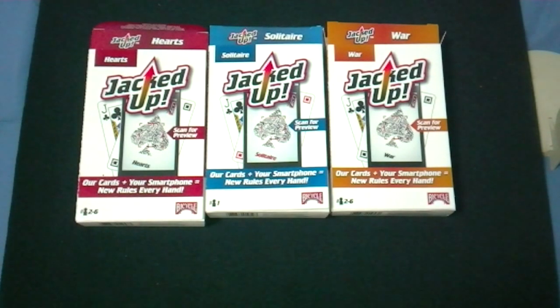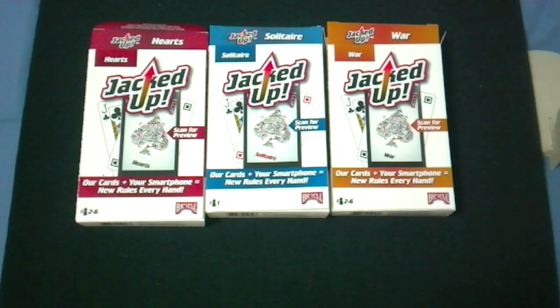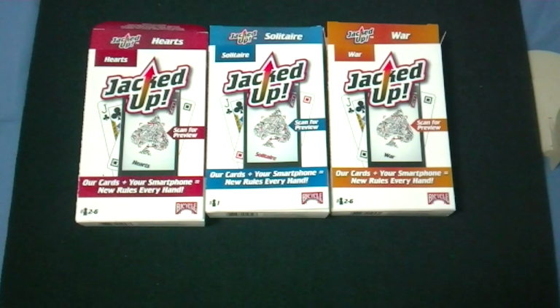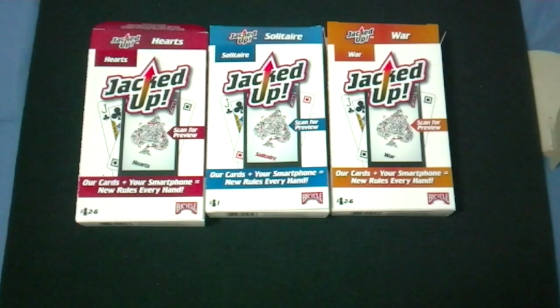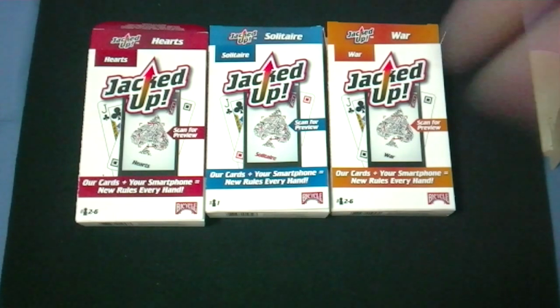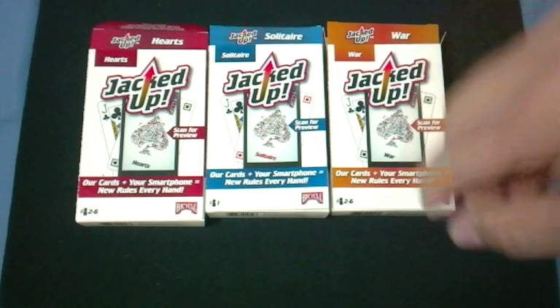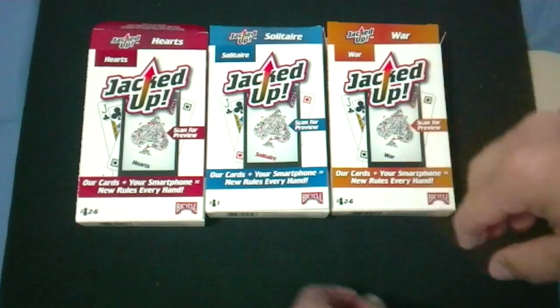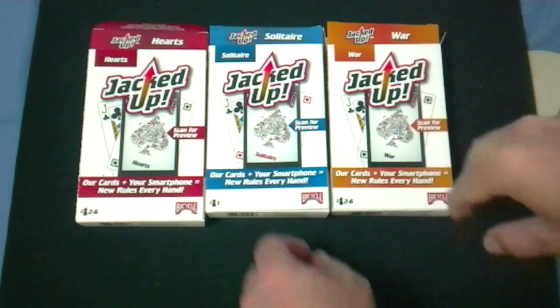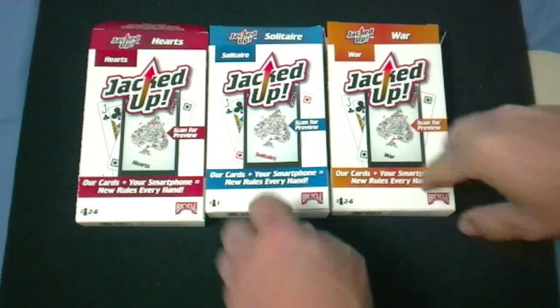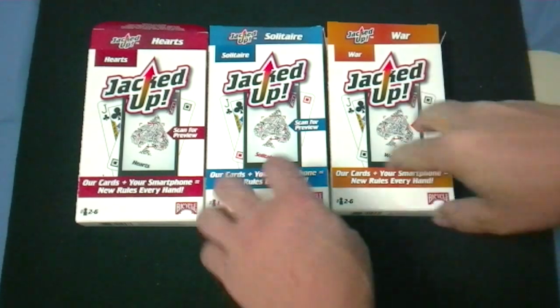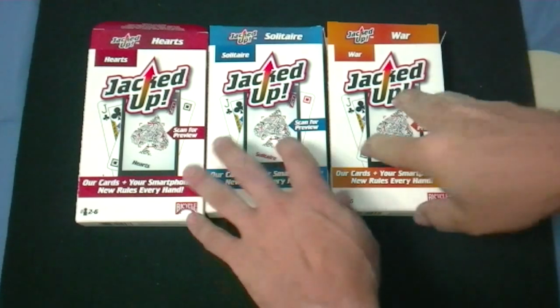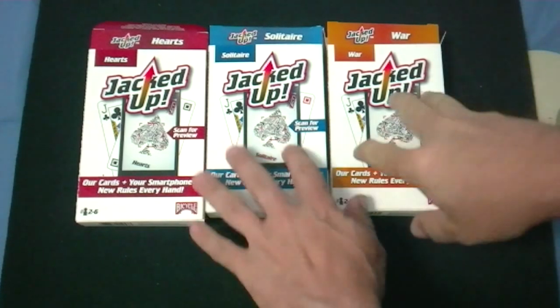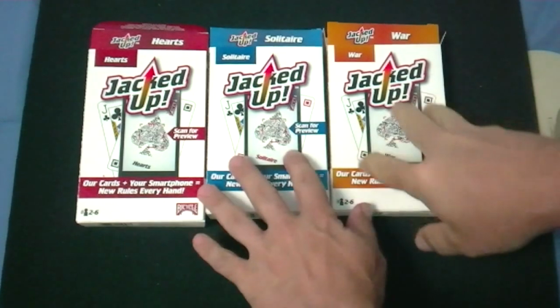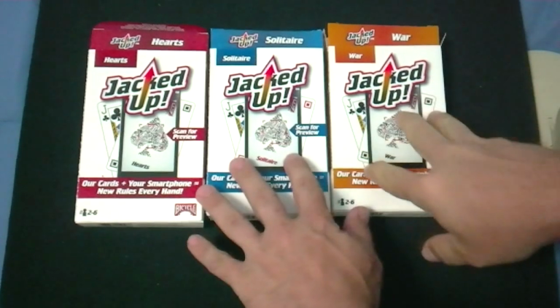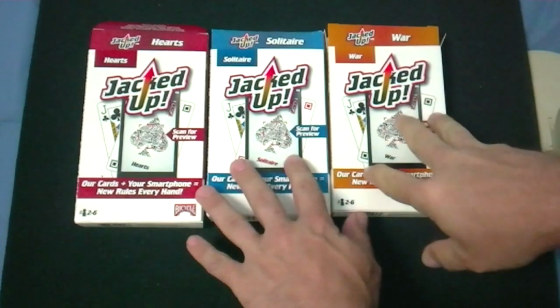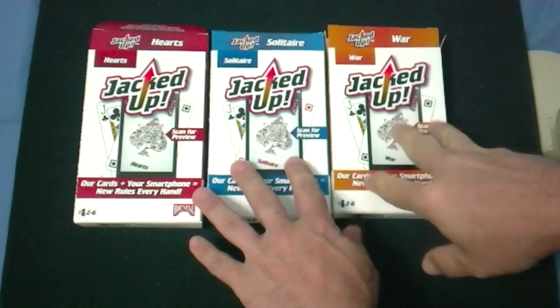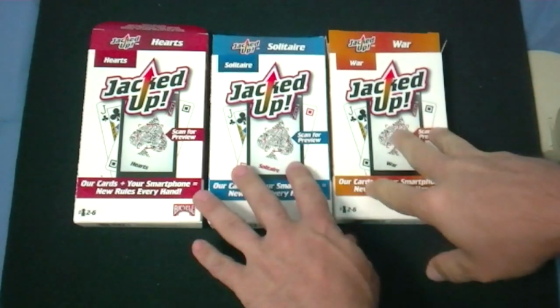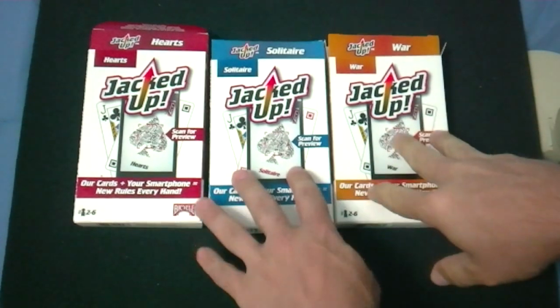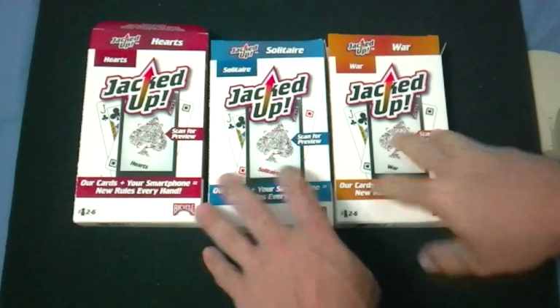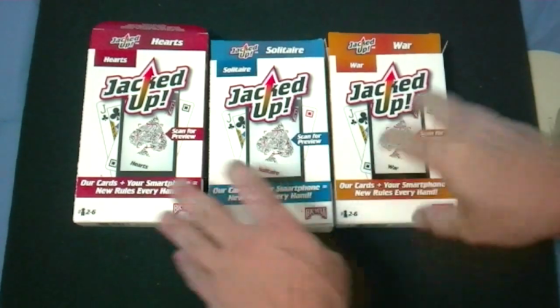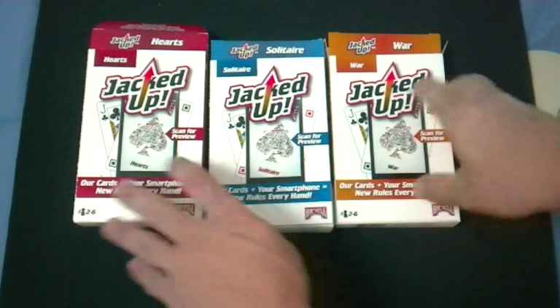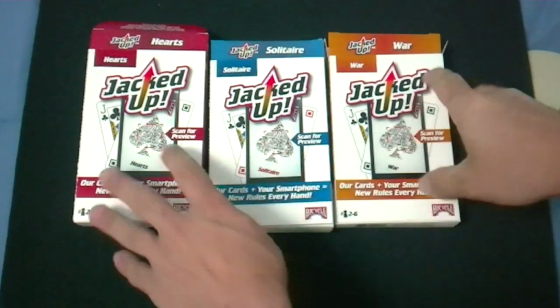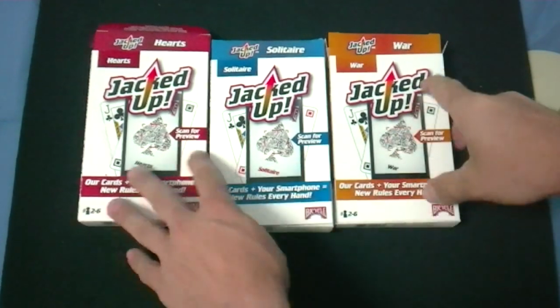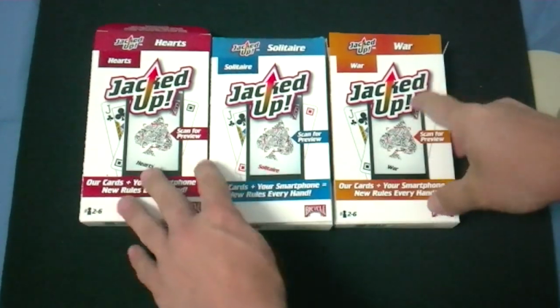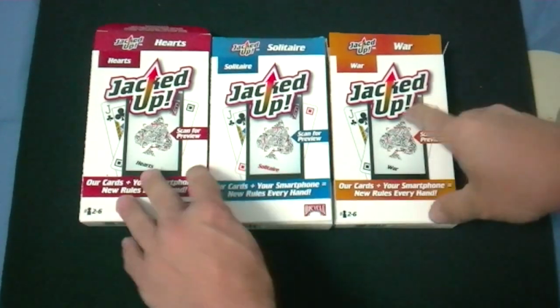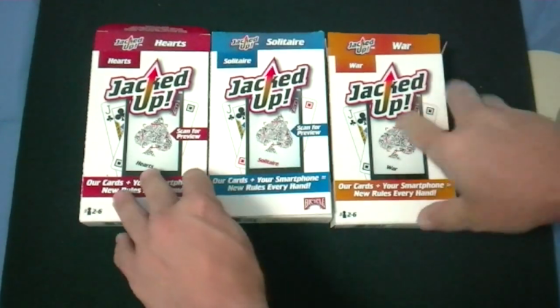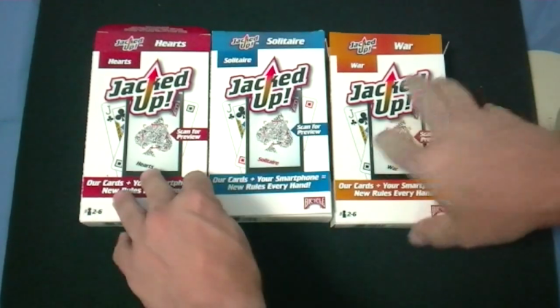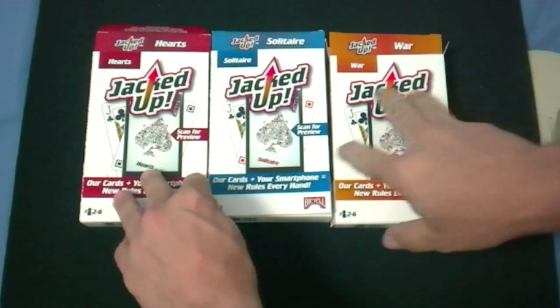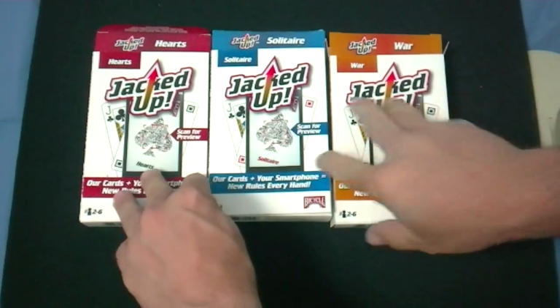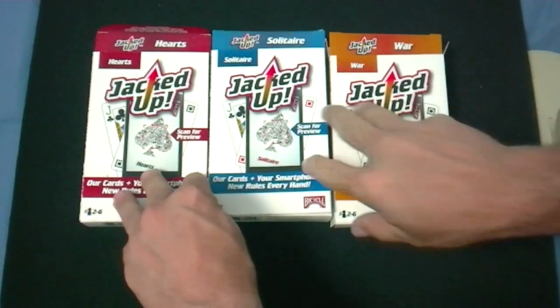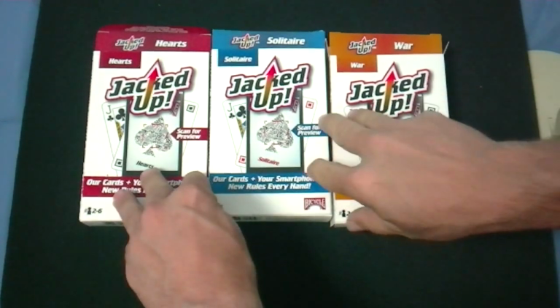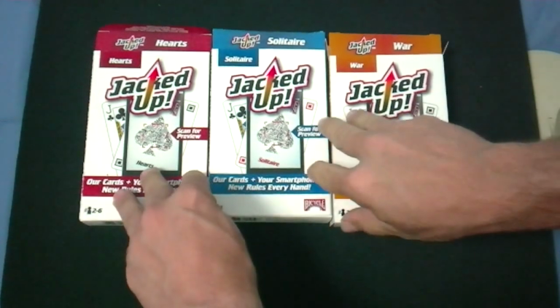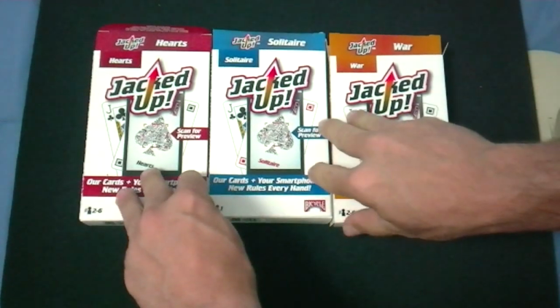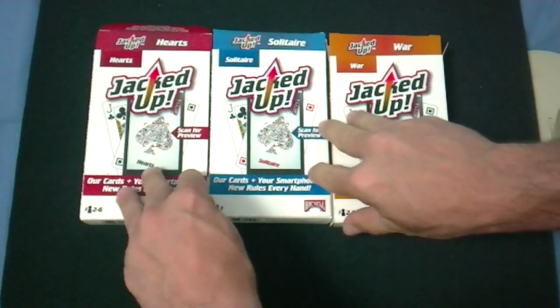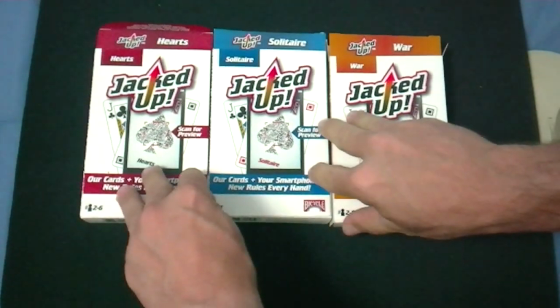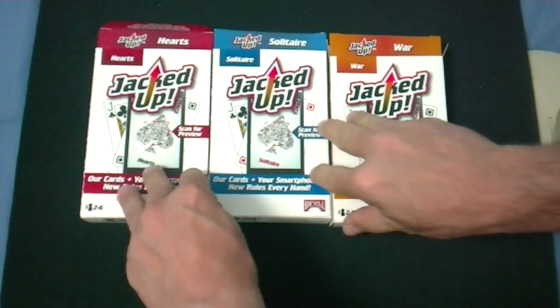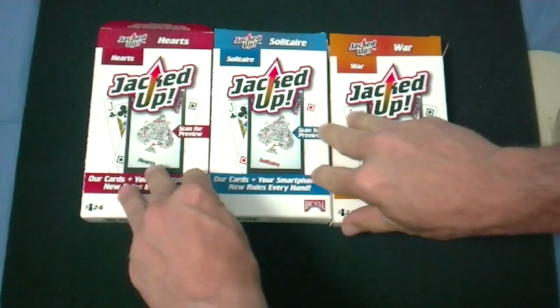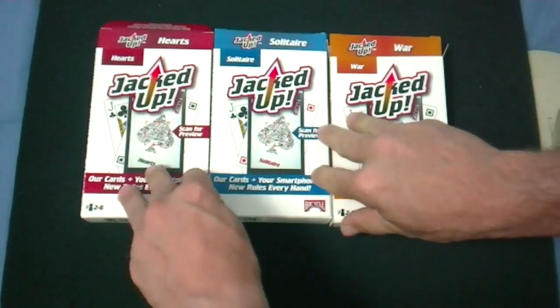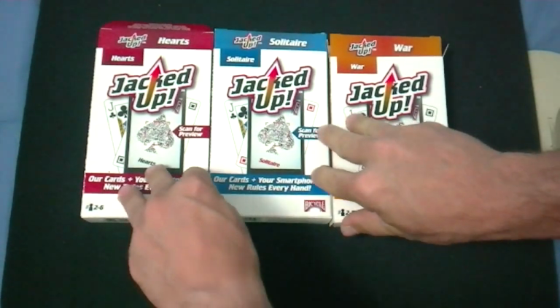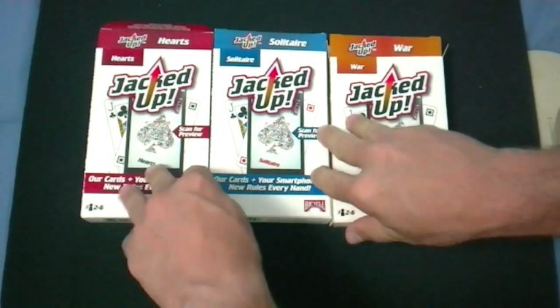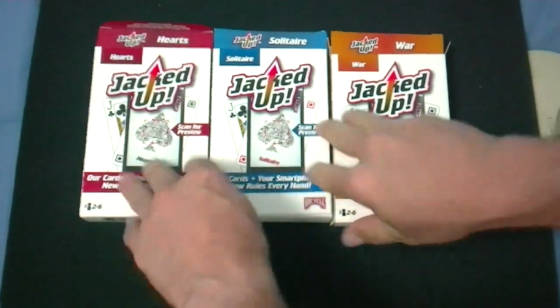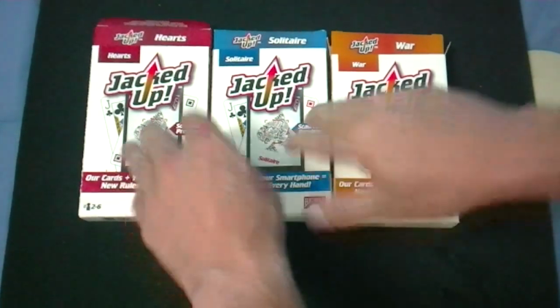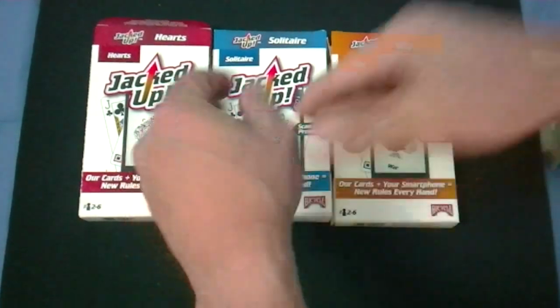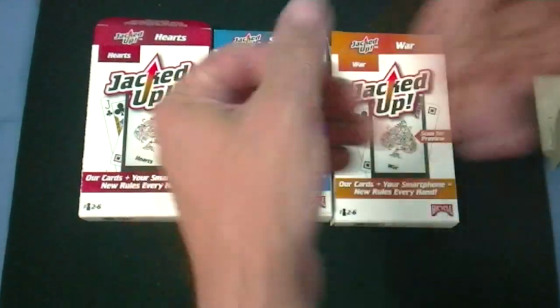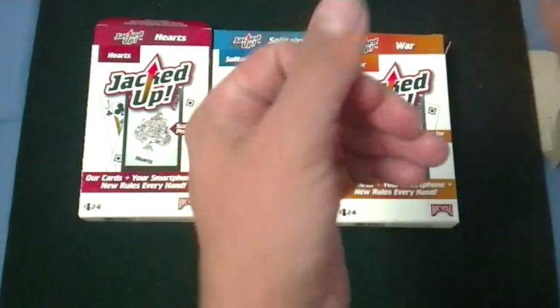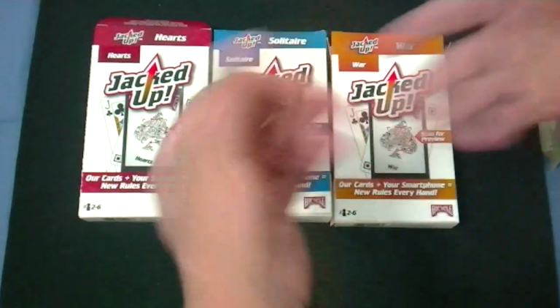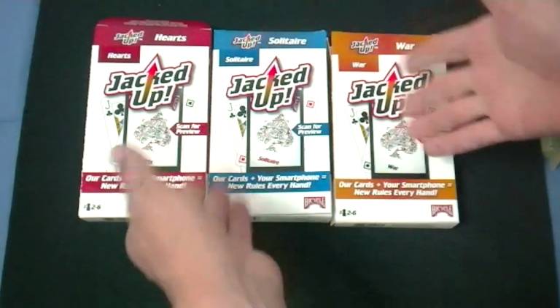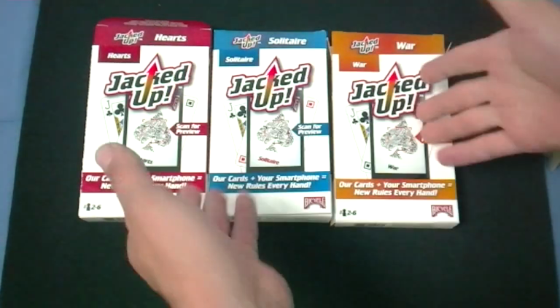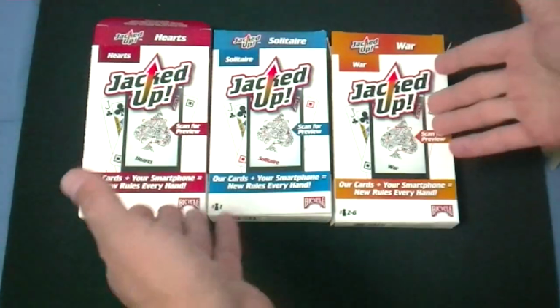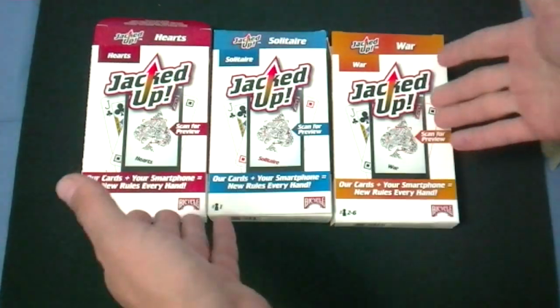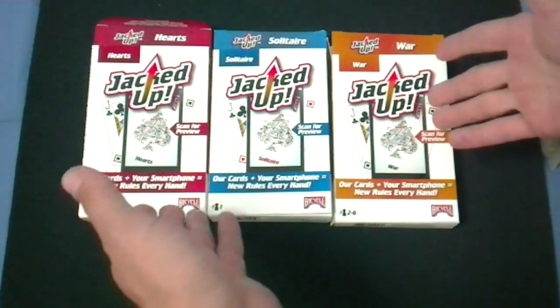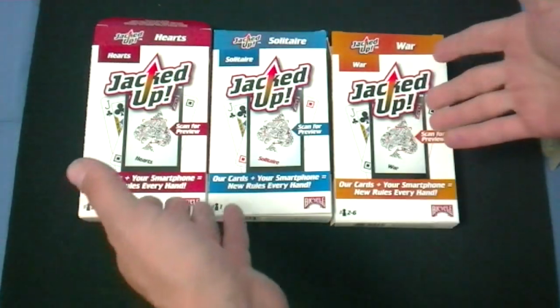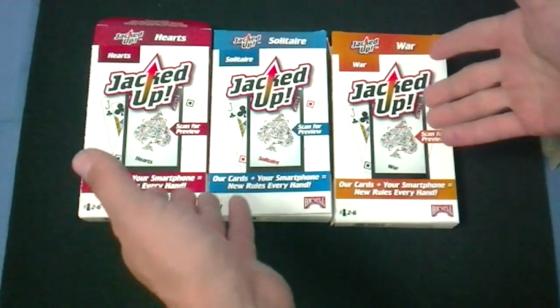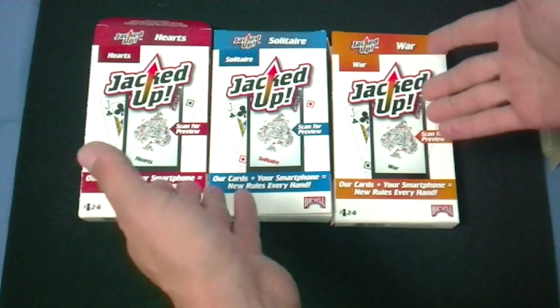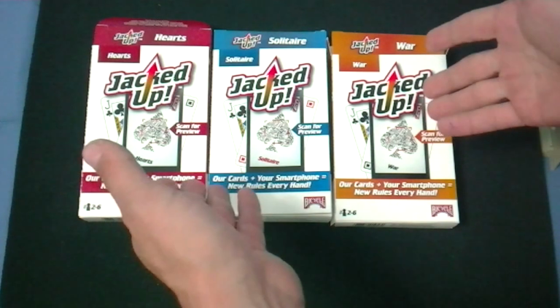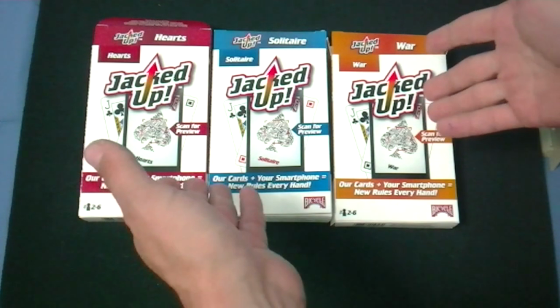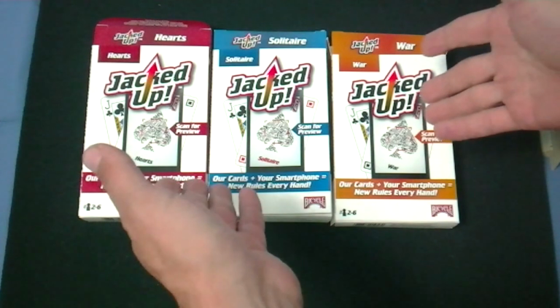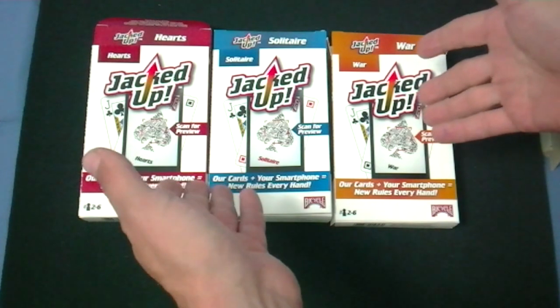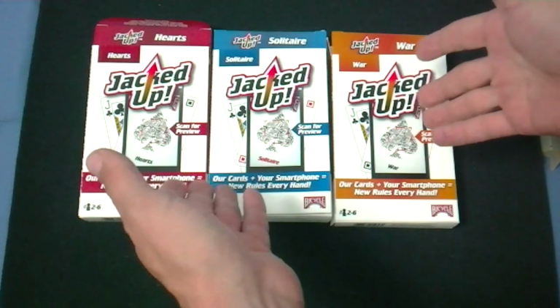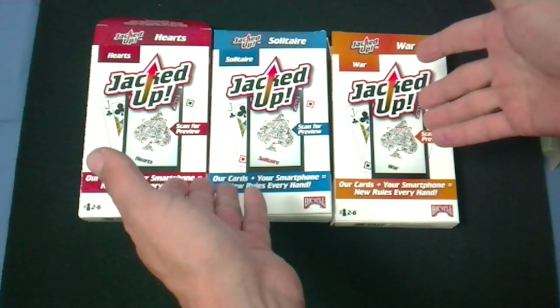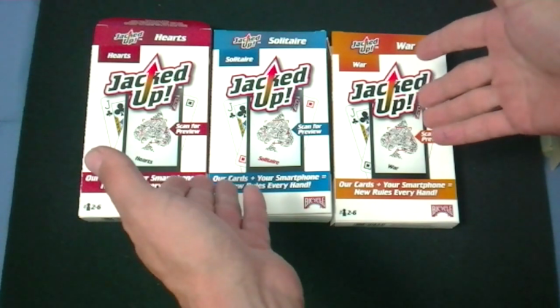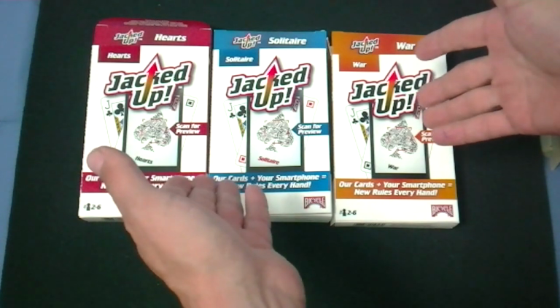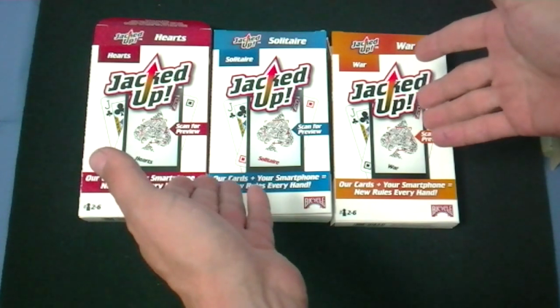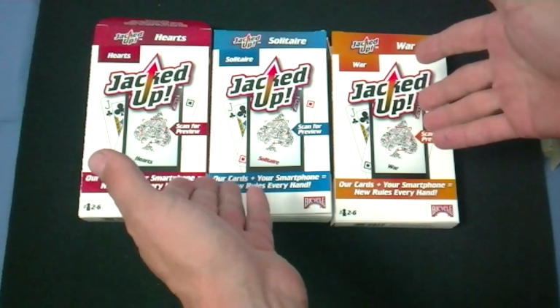Hey everyone, this is VLZ32 back again. This is 366 Days of Cards and this is JackDrop.